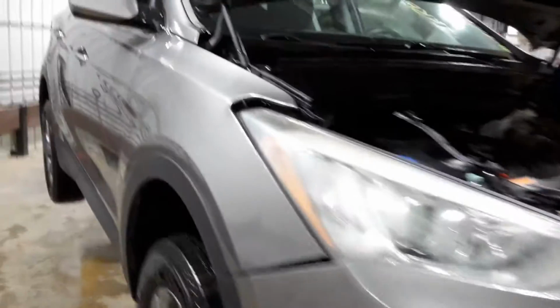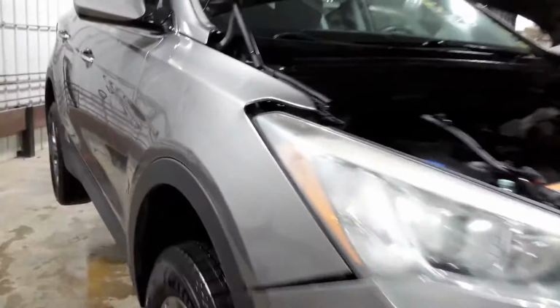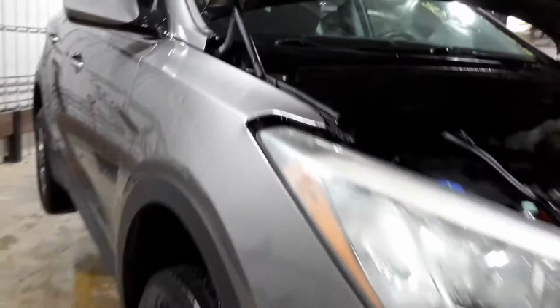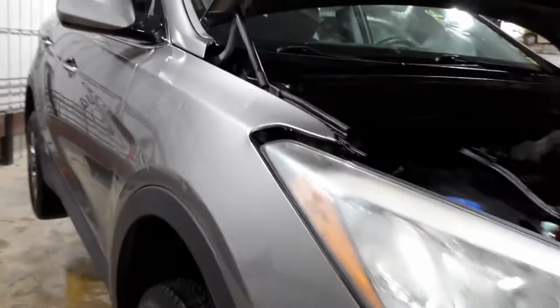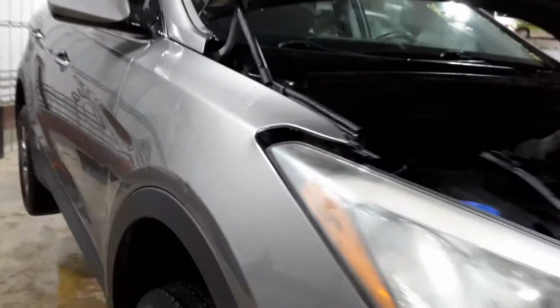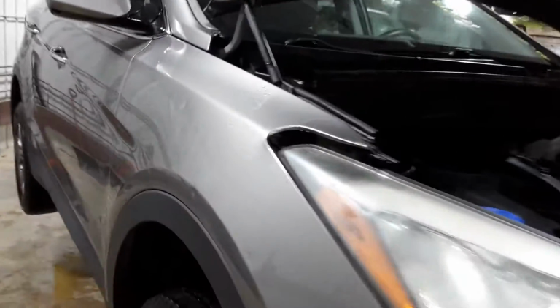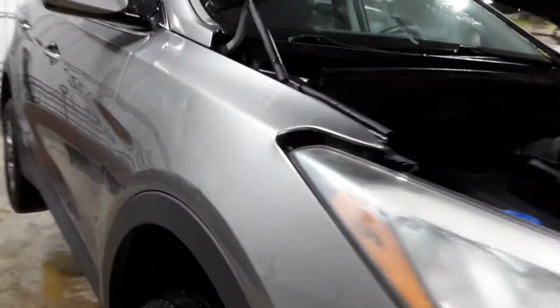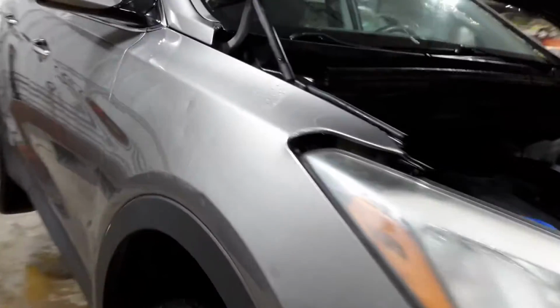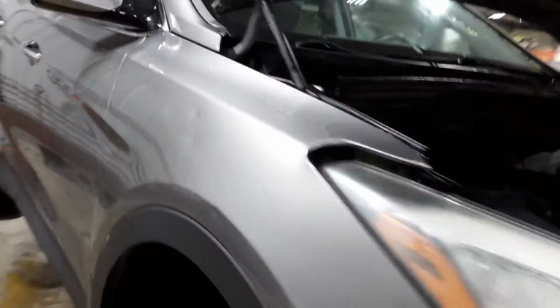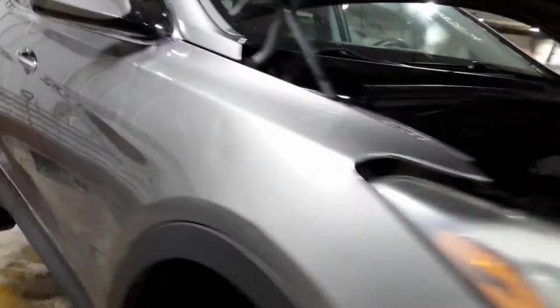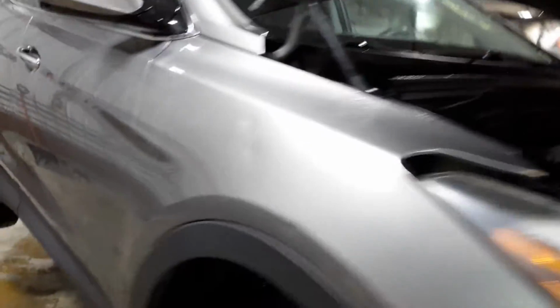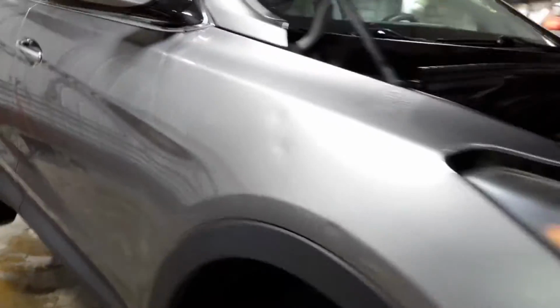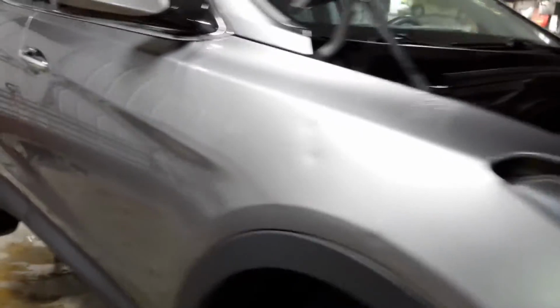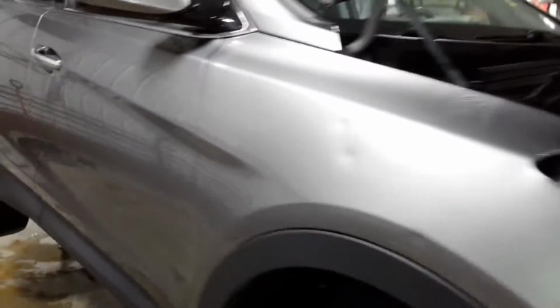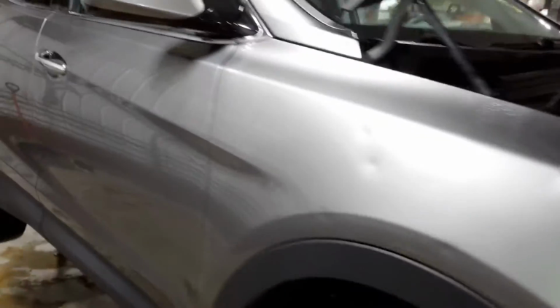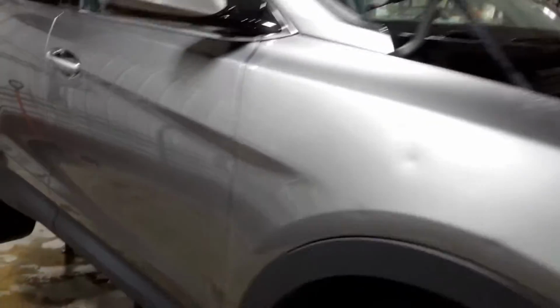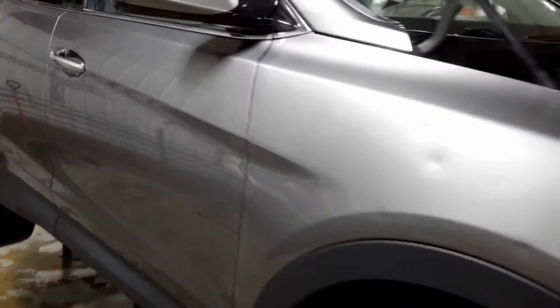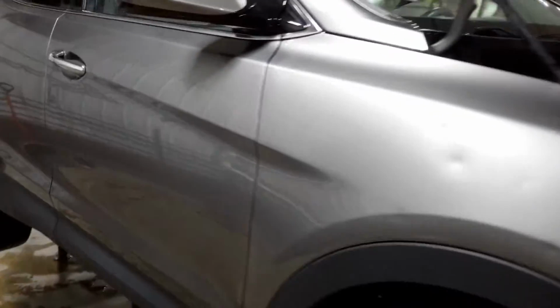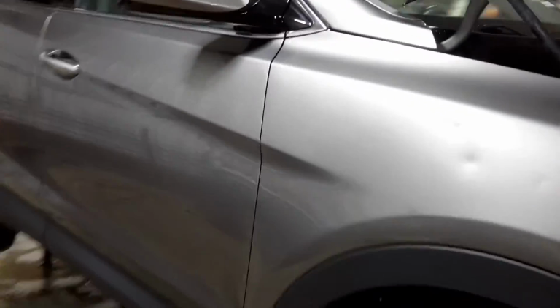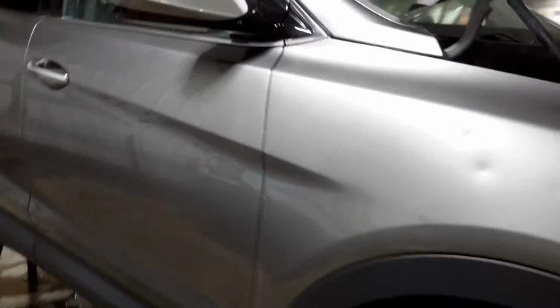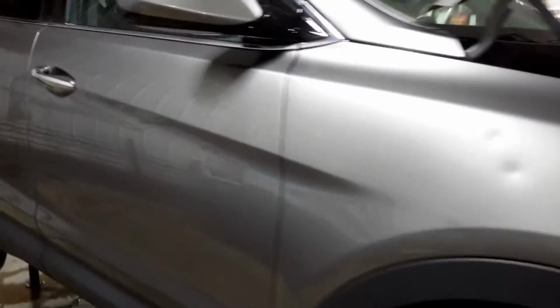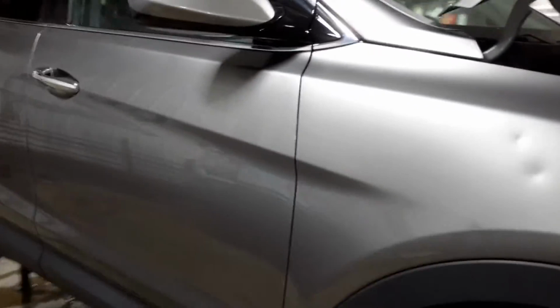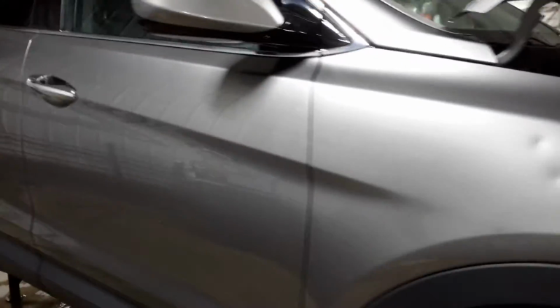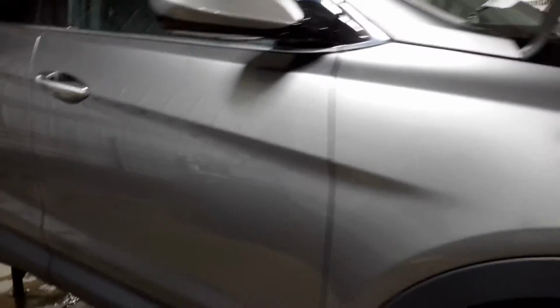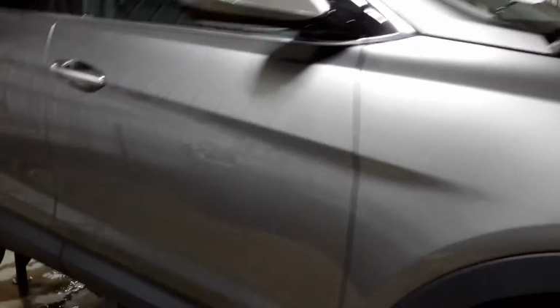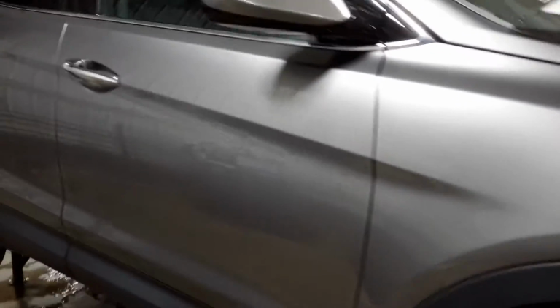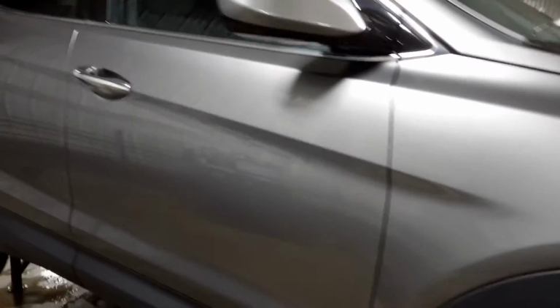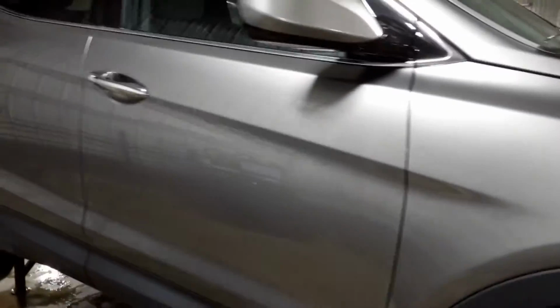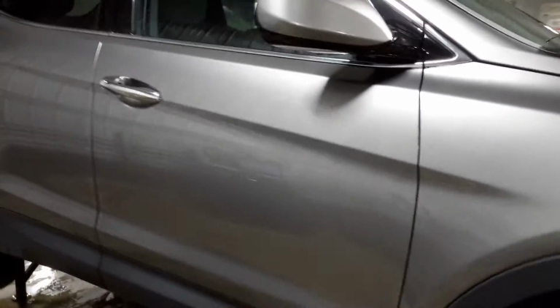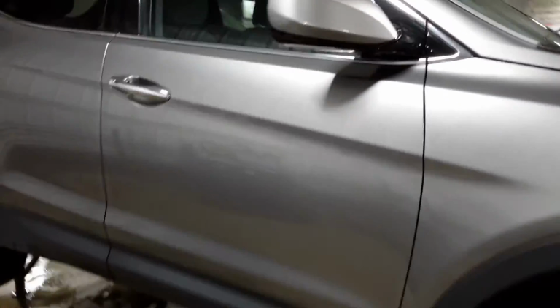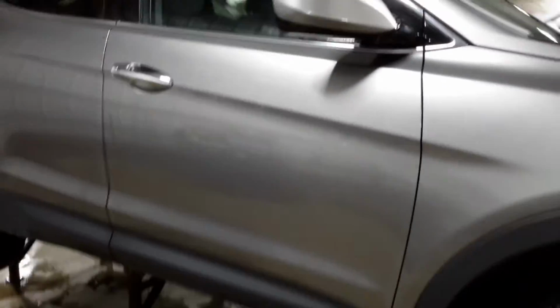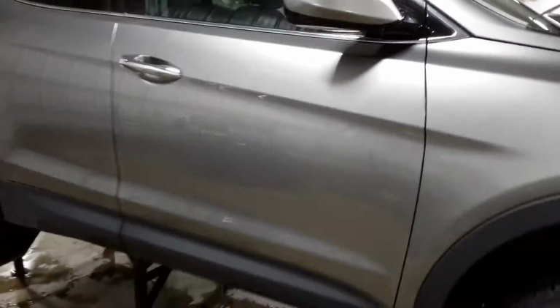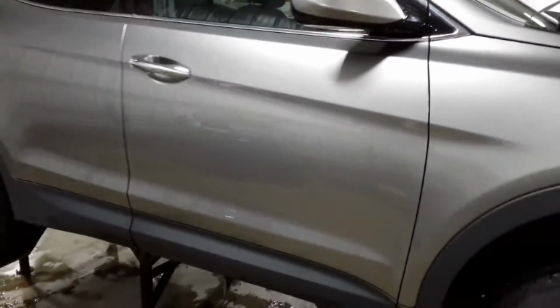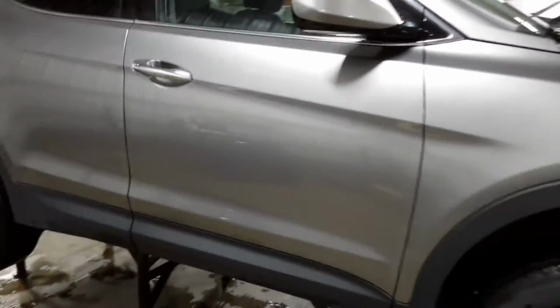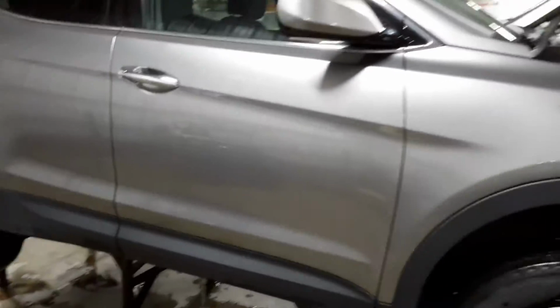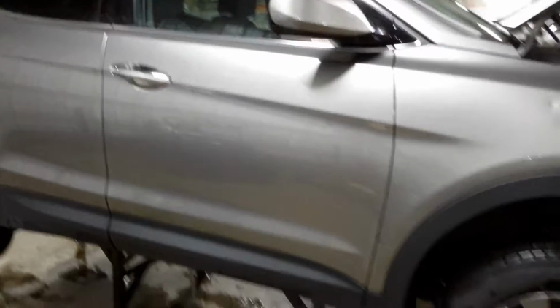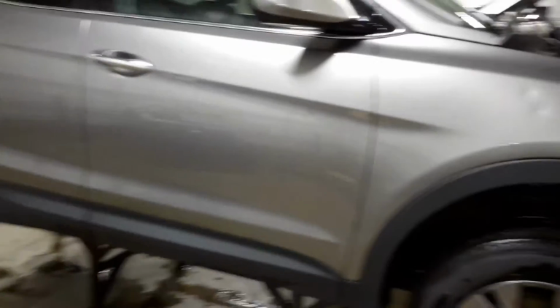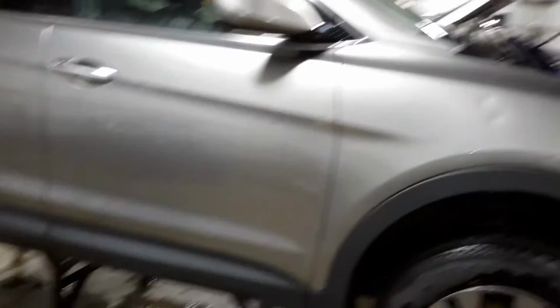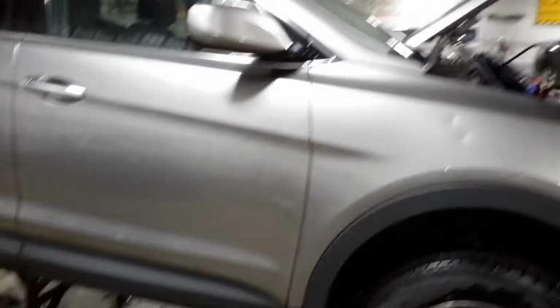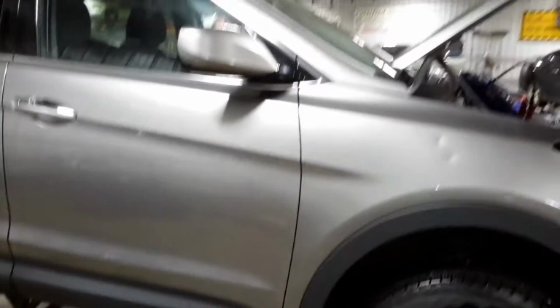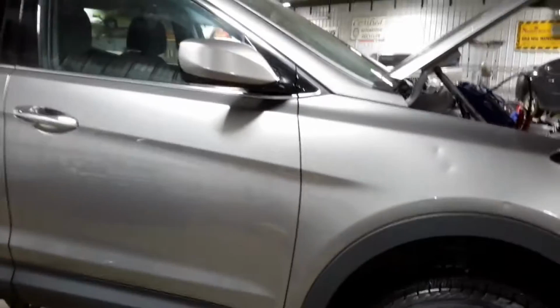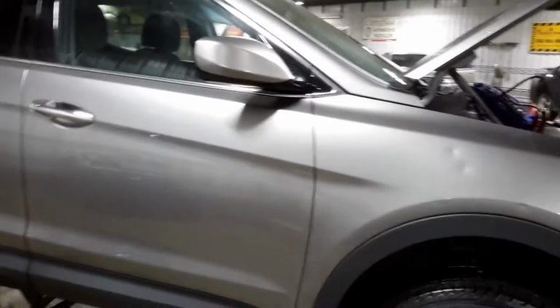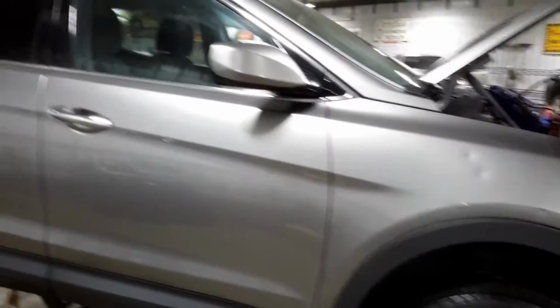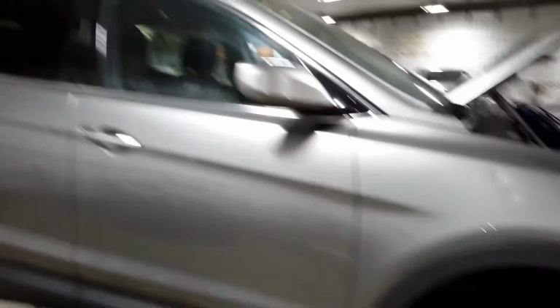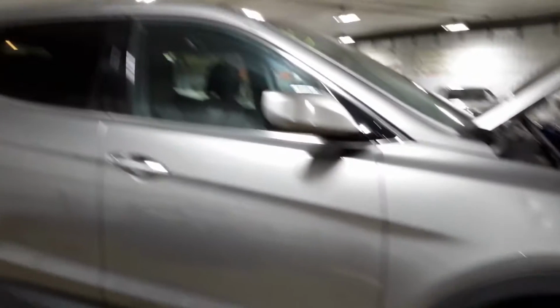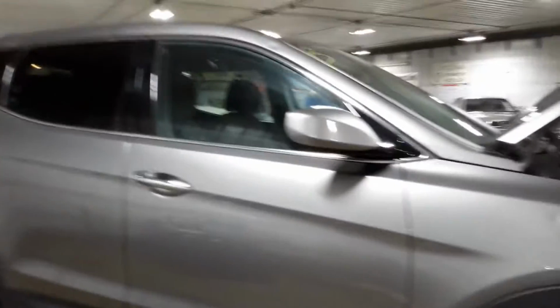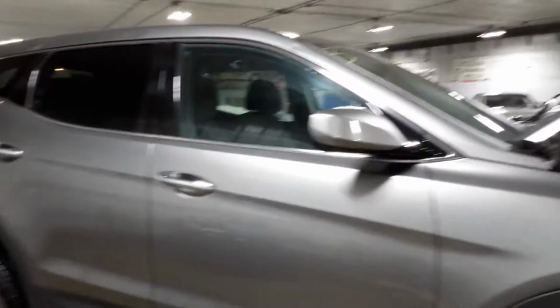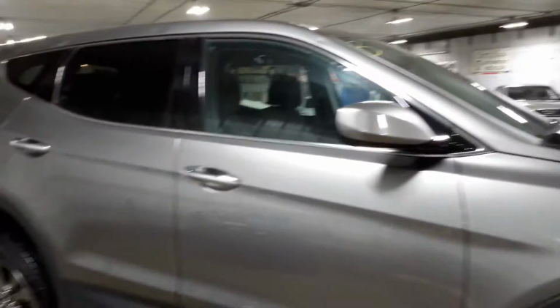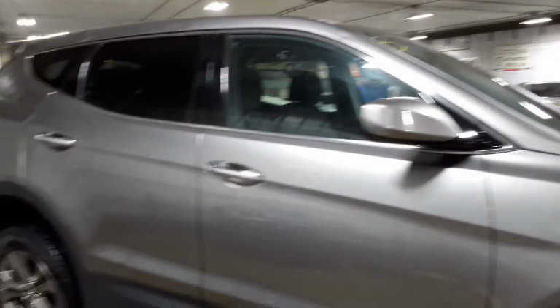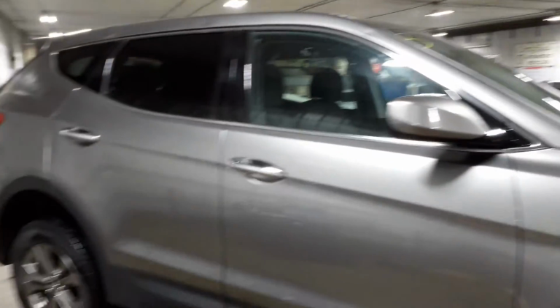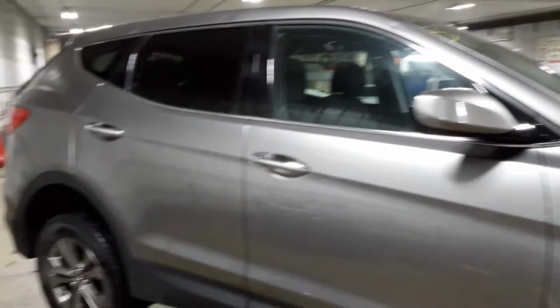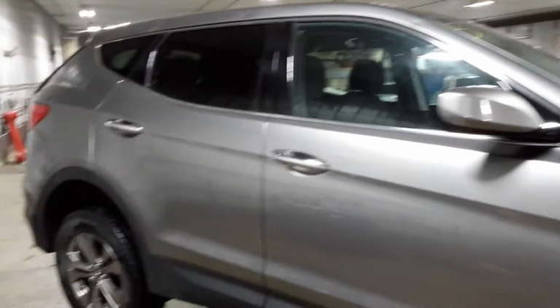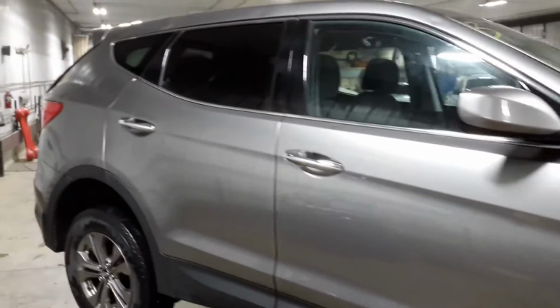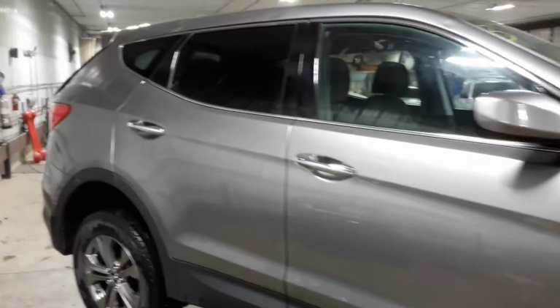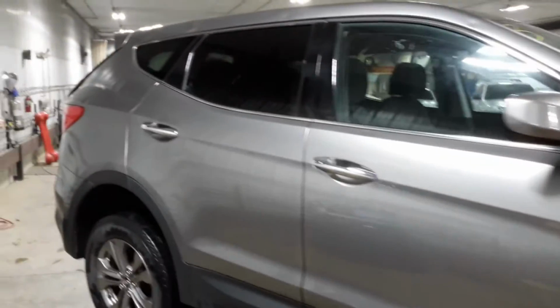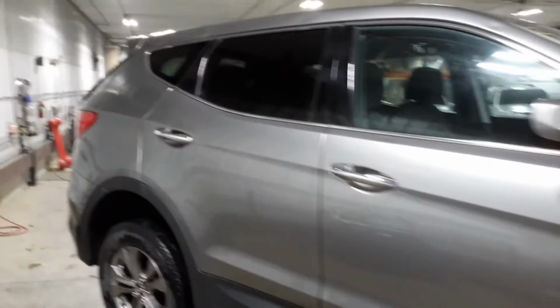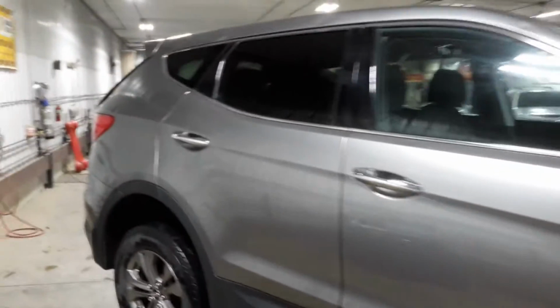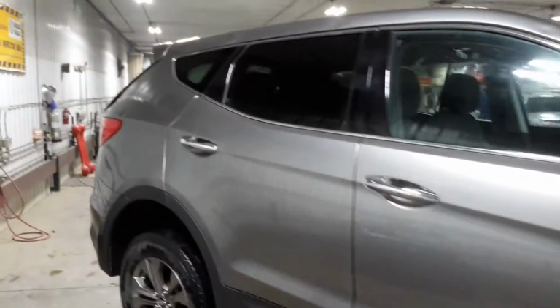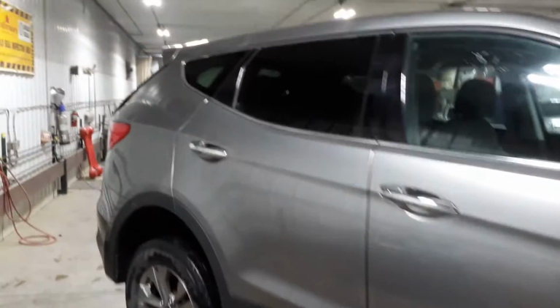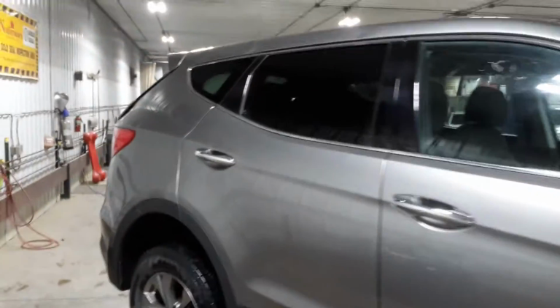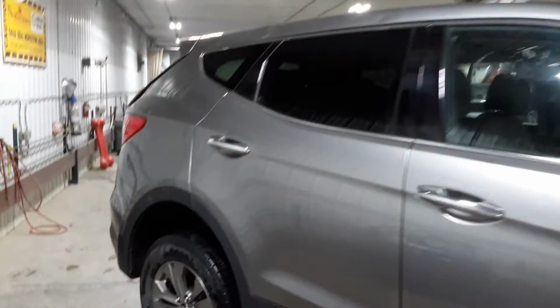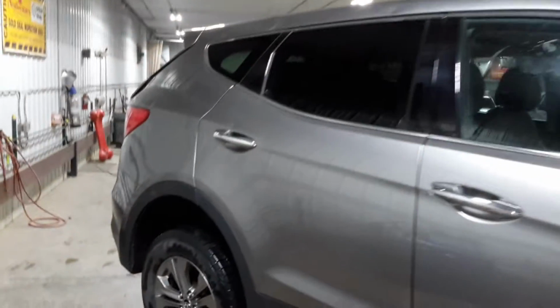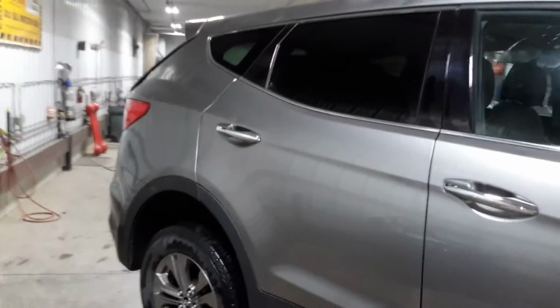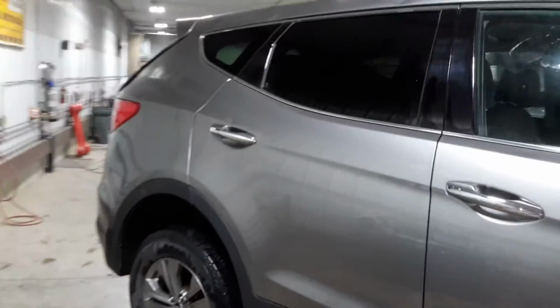It doesn't start, so we'll have to check over the drivetrain and teardown. It does also have some hail damage on it.